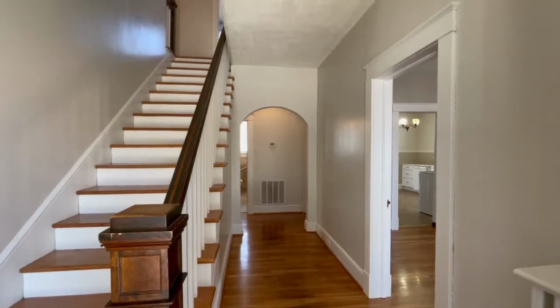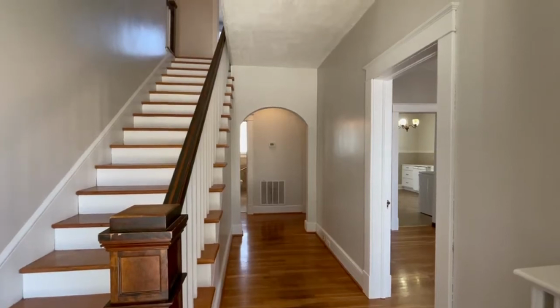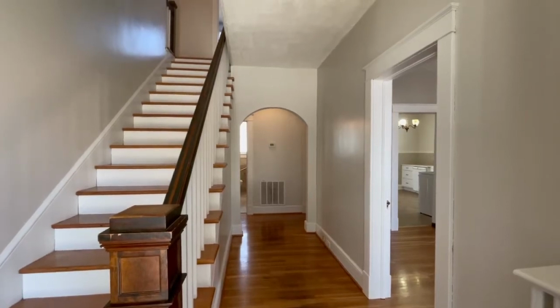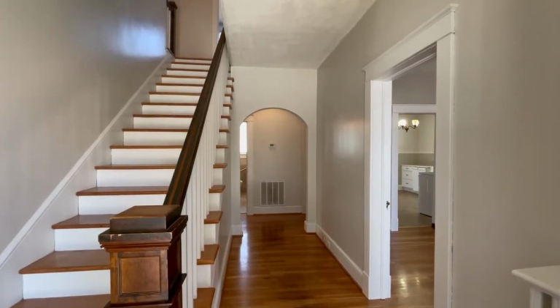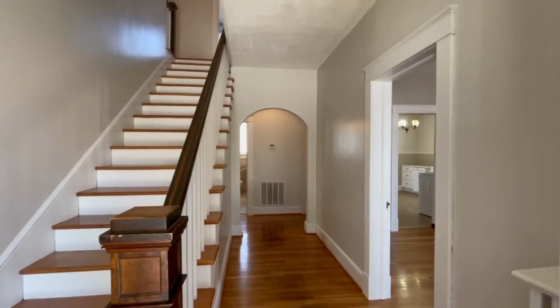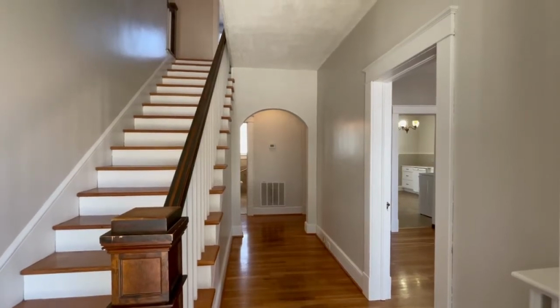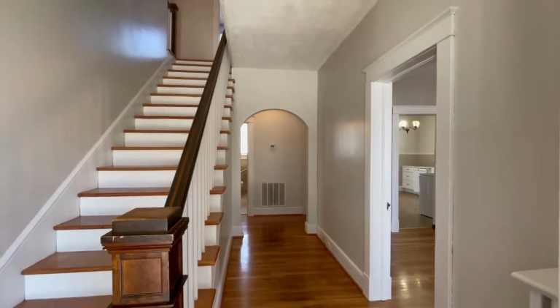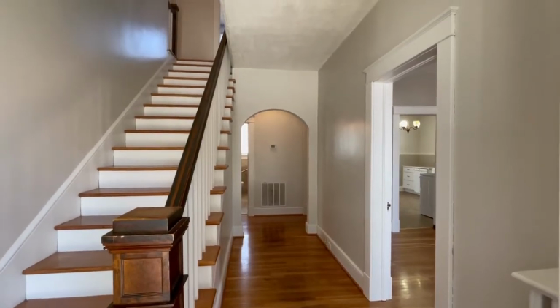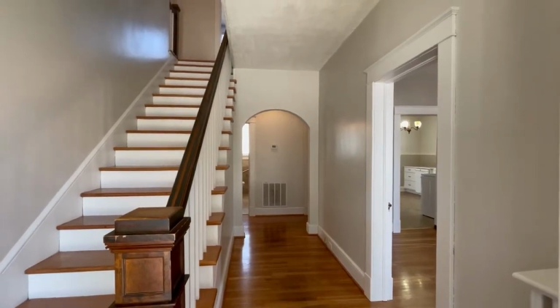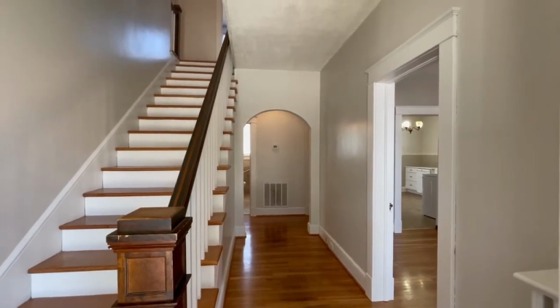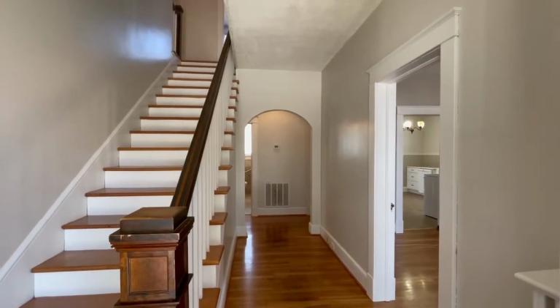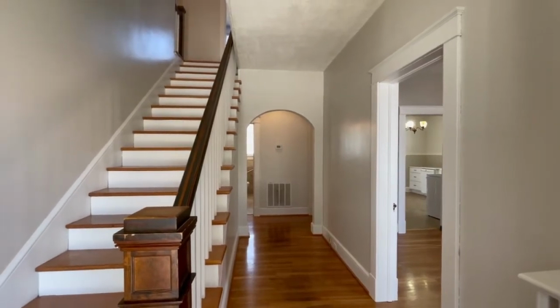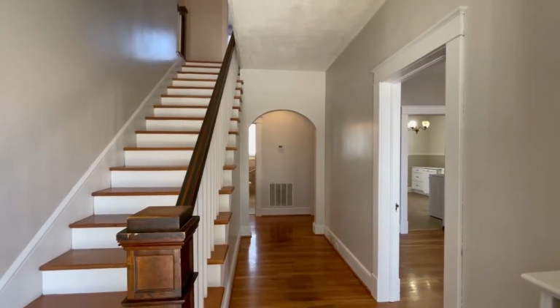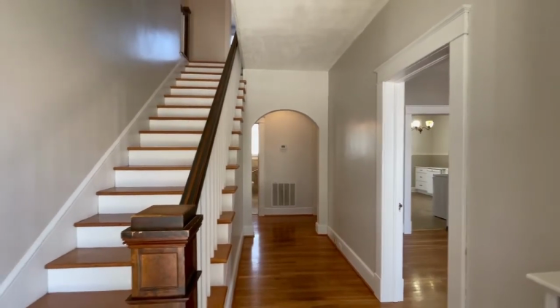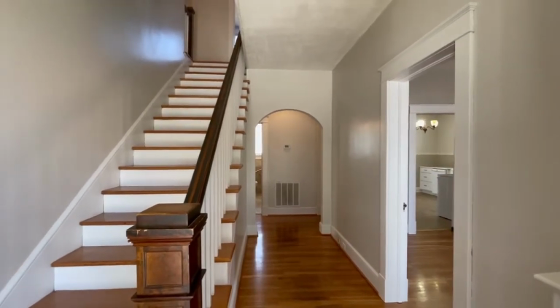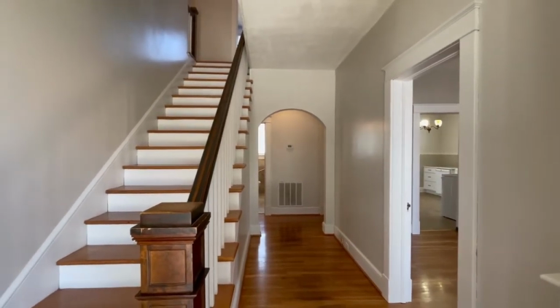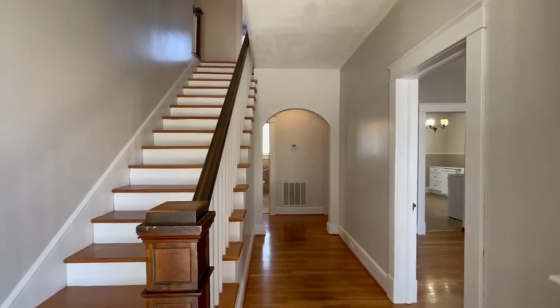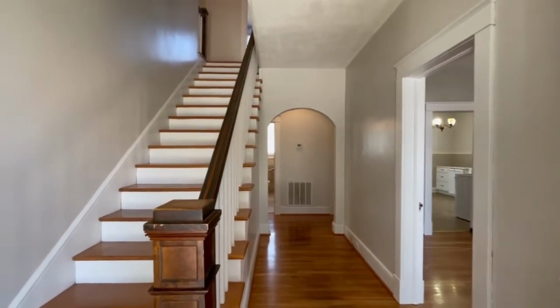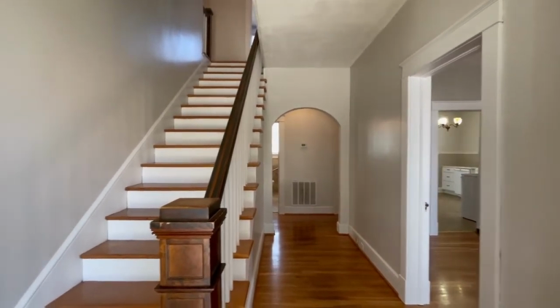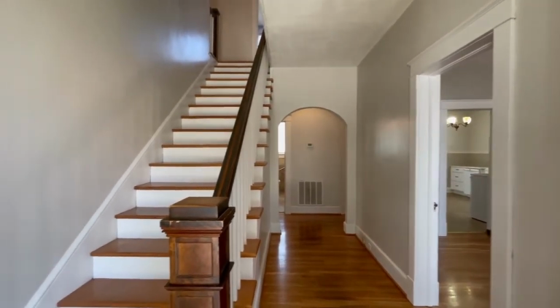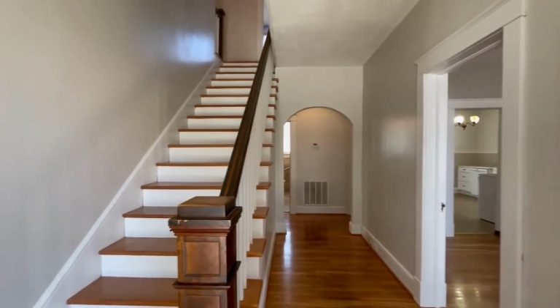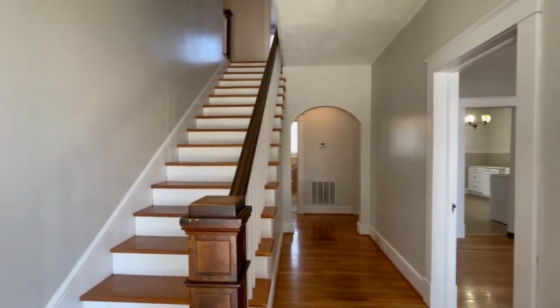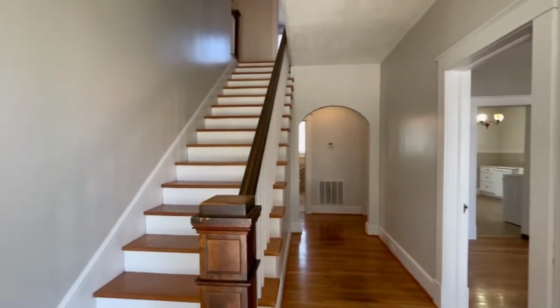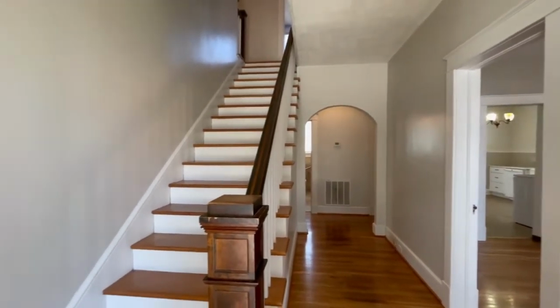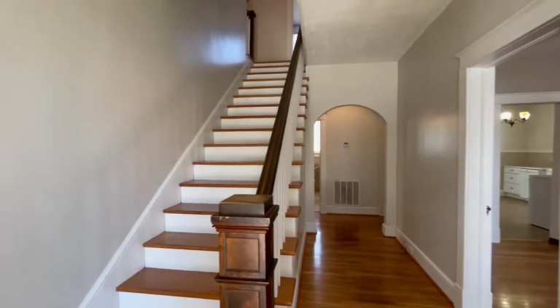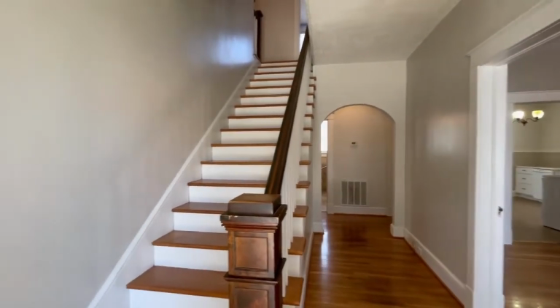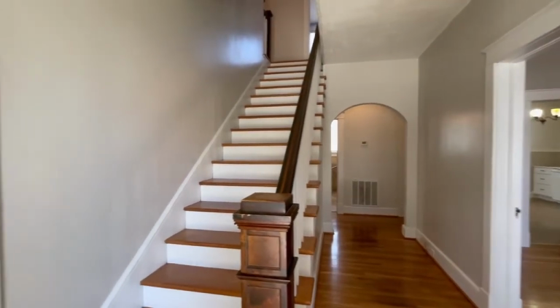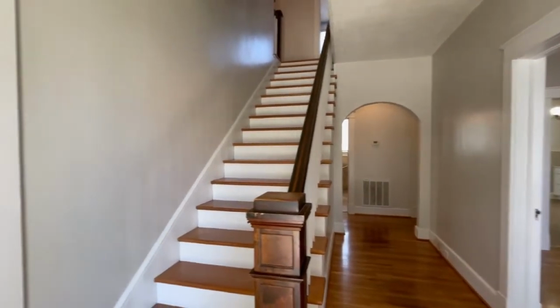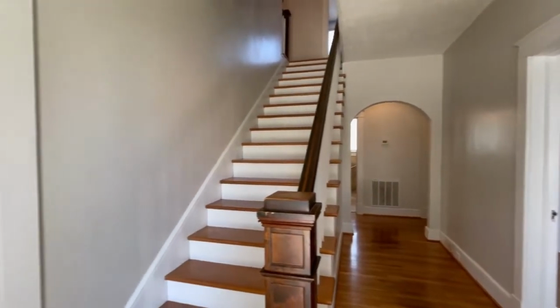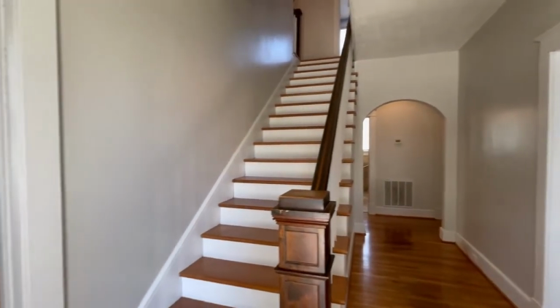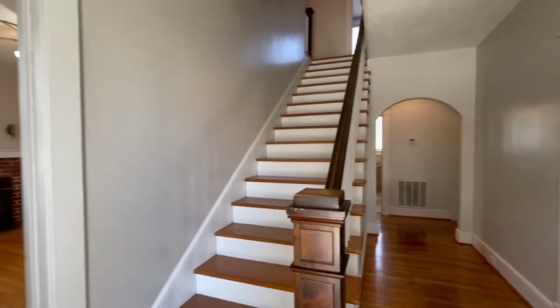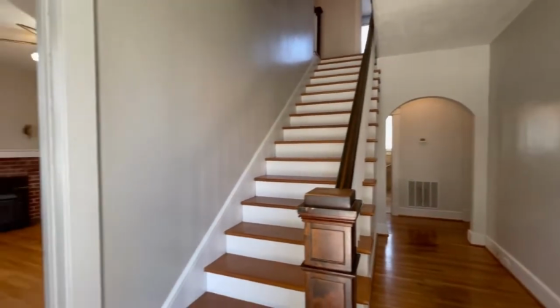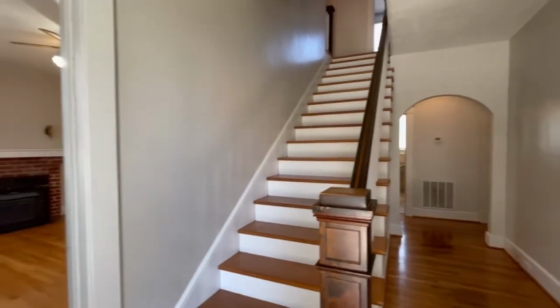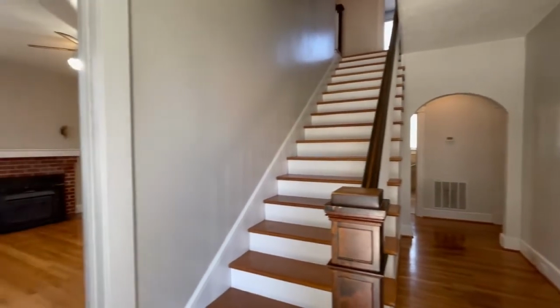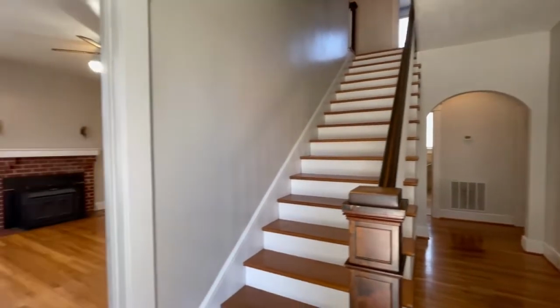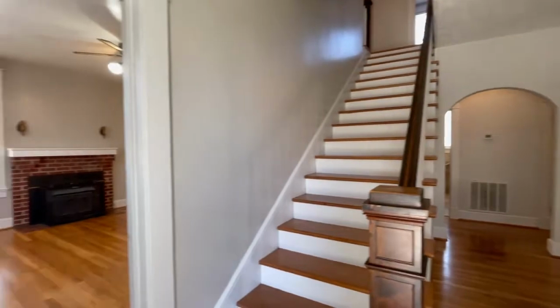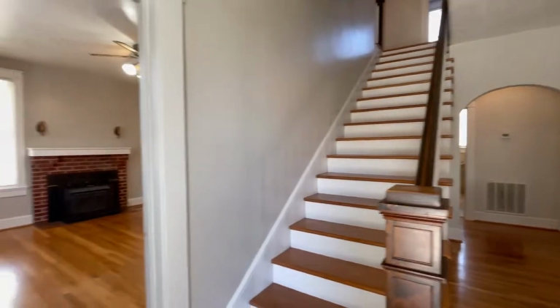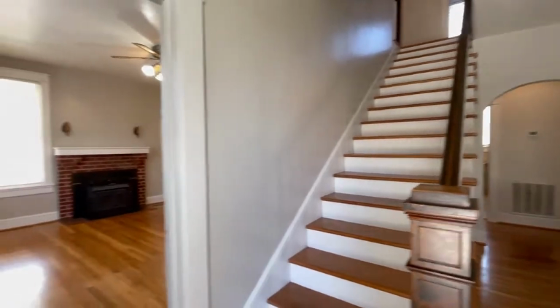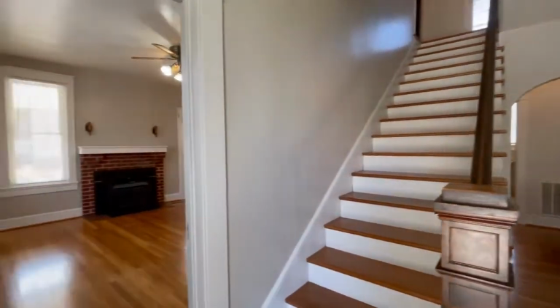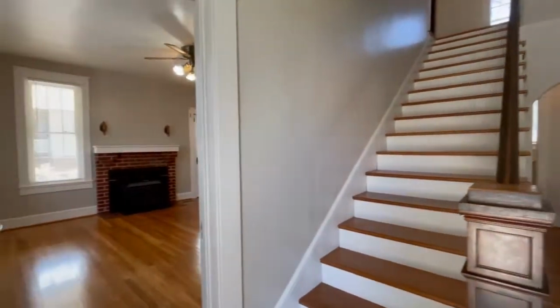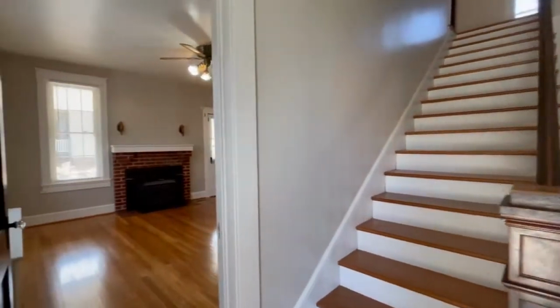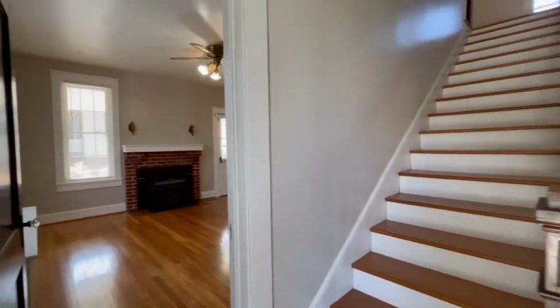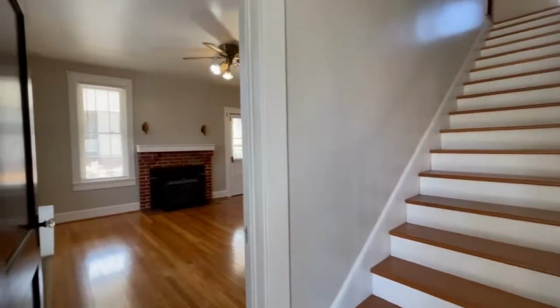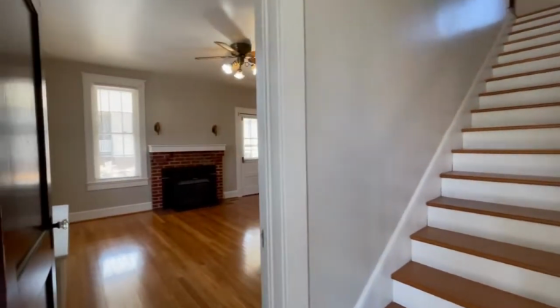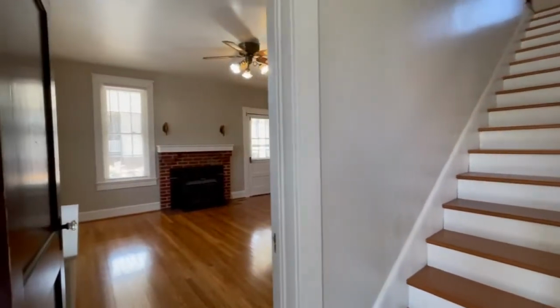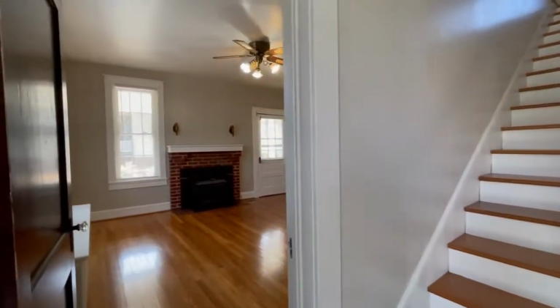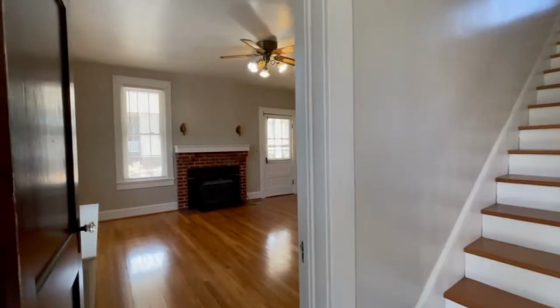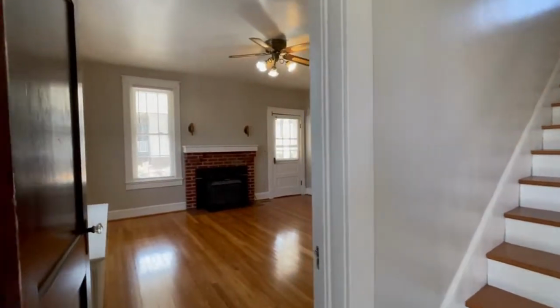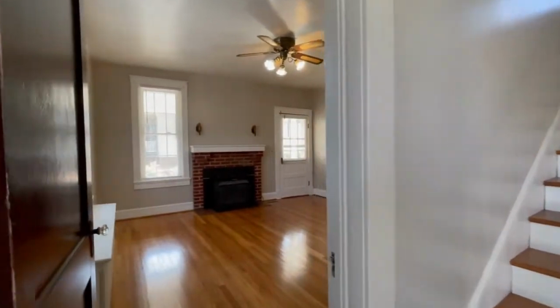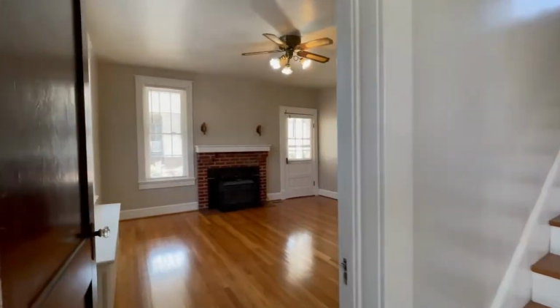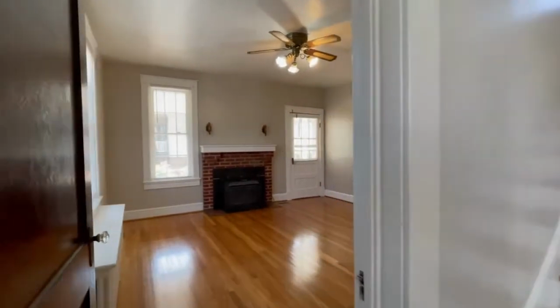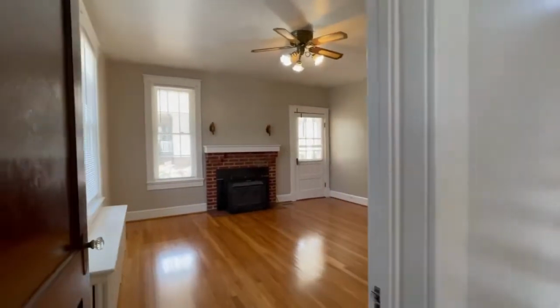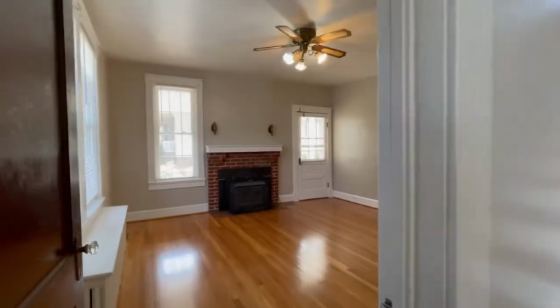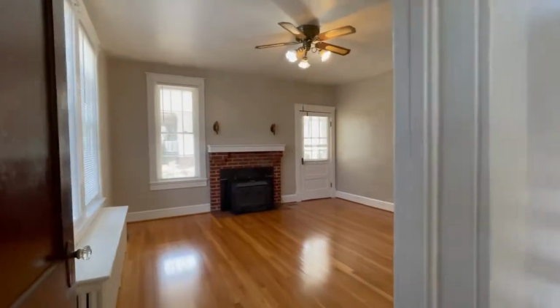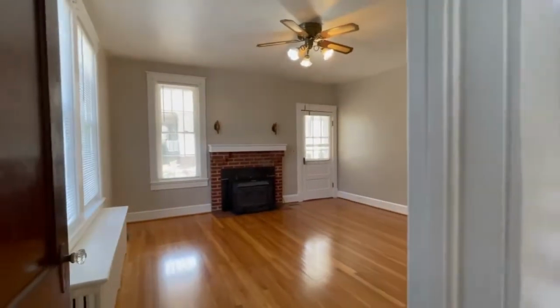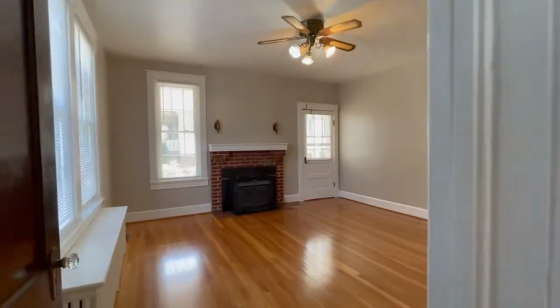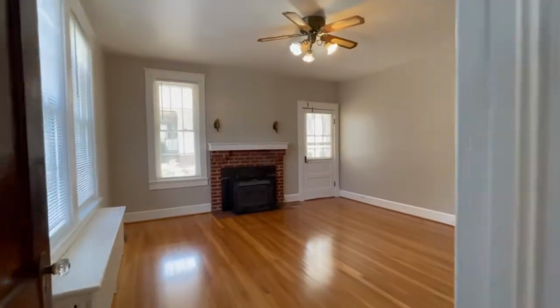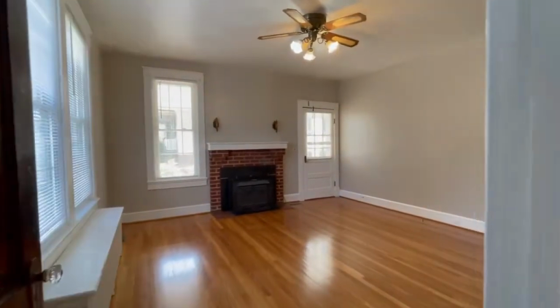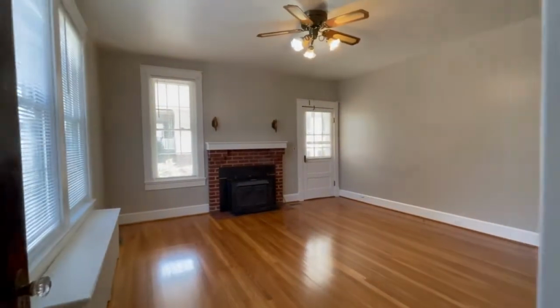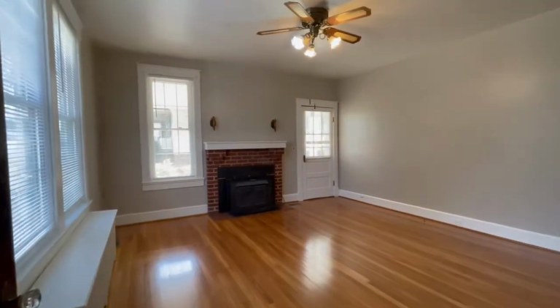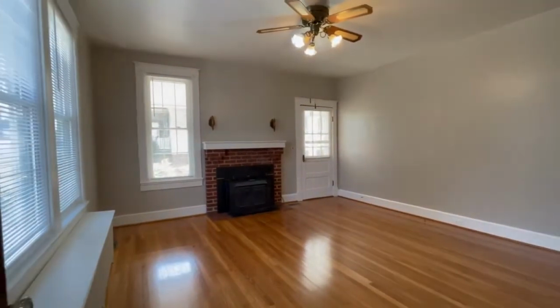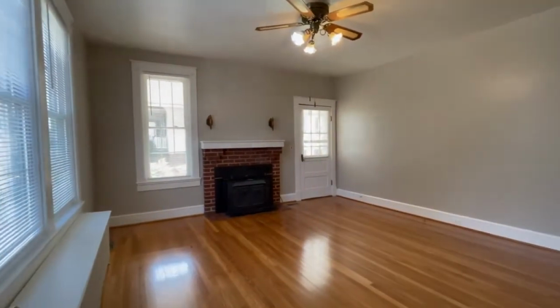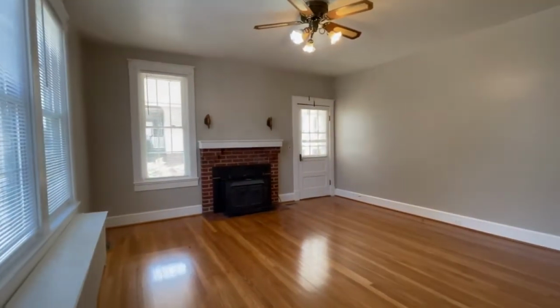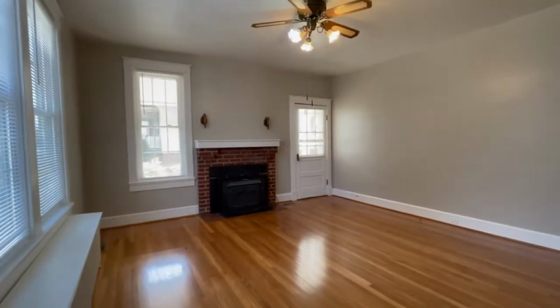Hello, this is Kim Smiley with Point Realty Group. Today we are at 203 West High Street, South Hill, Virginia.